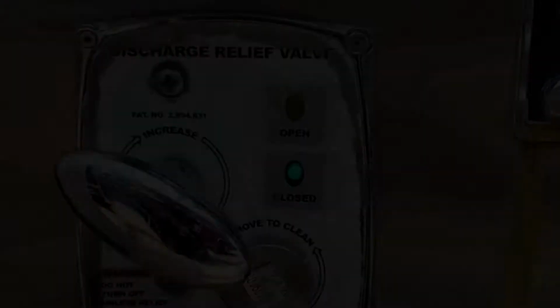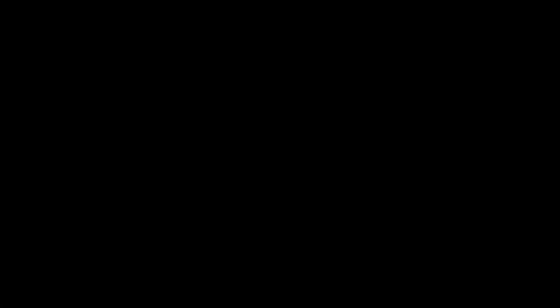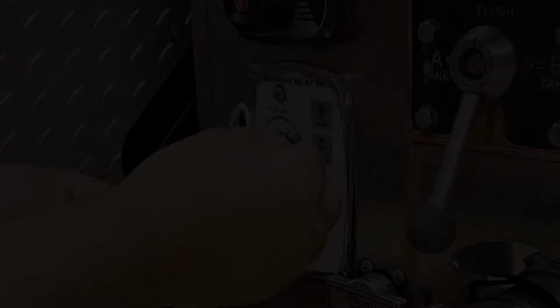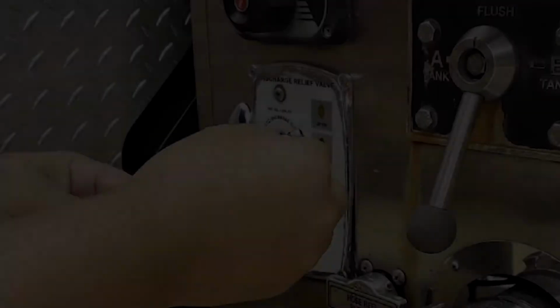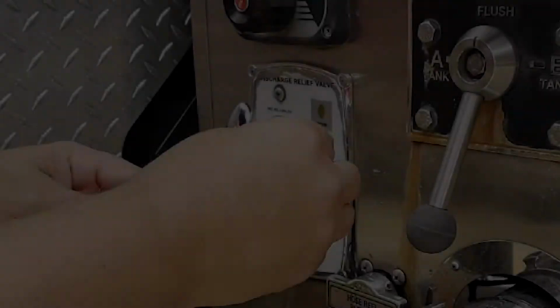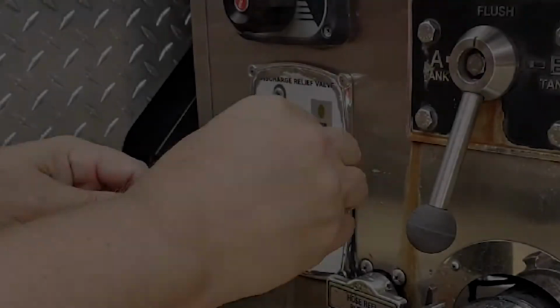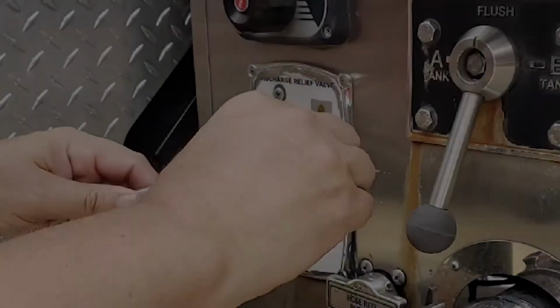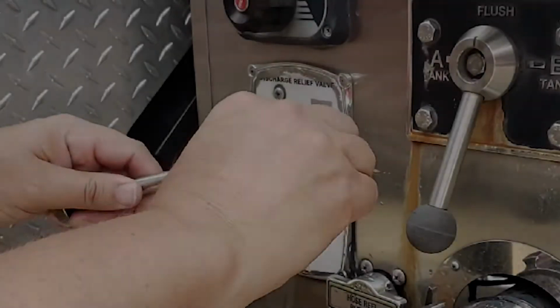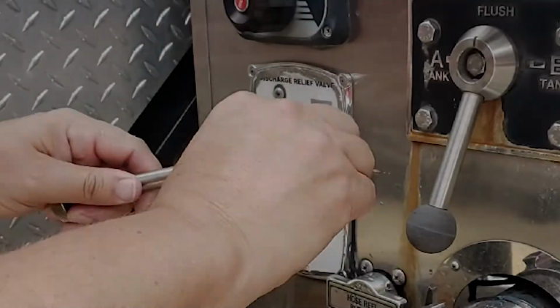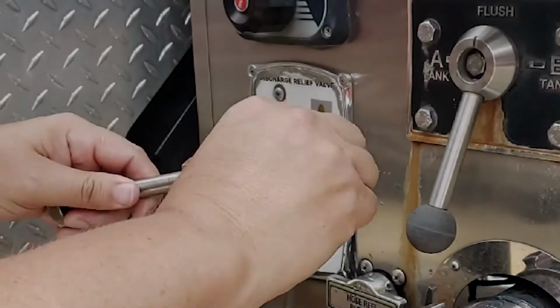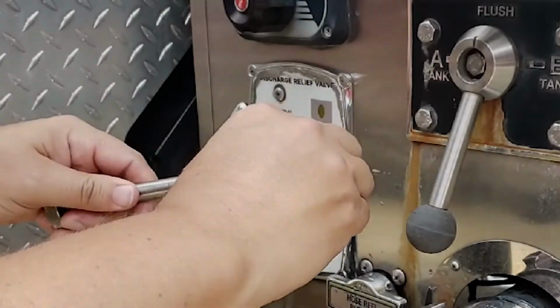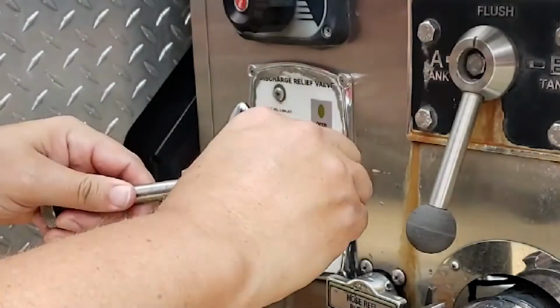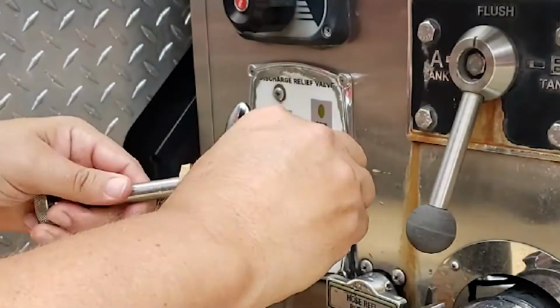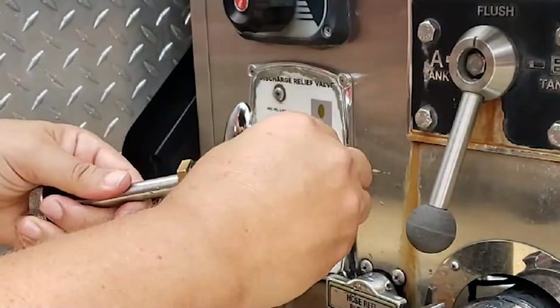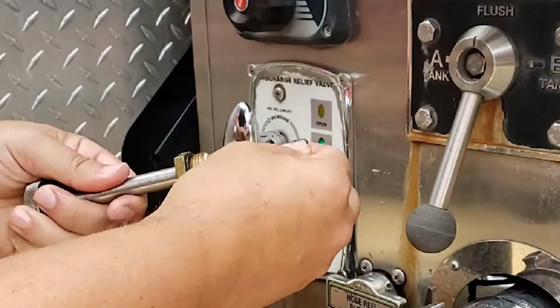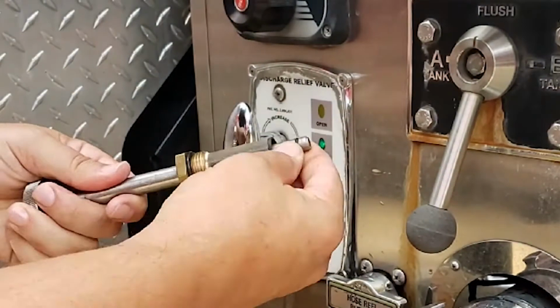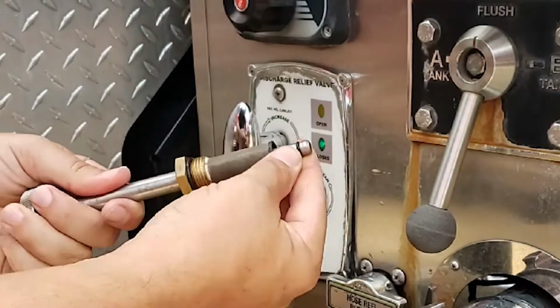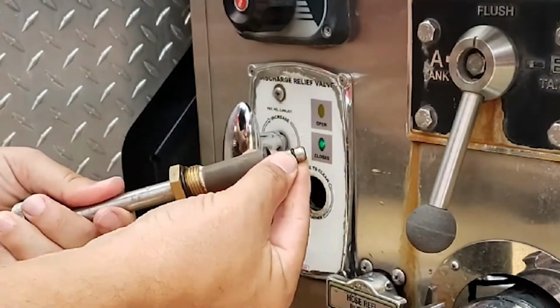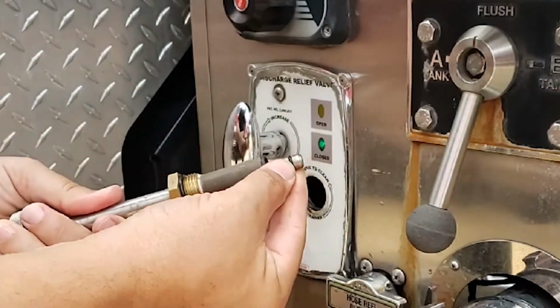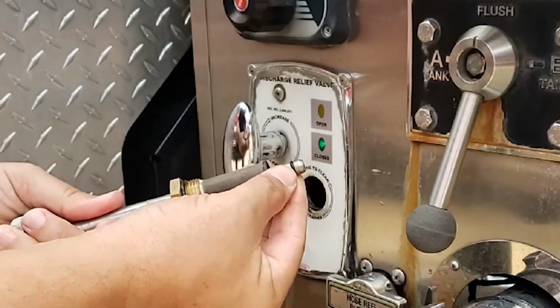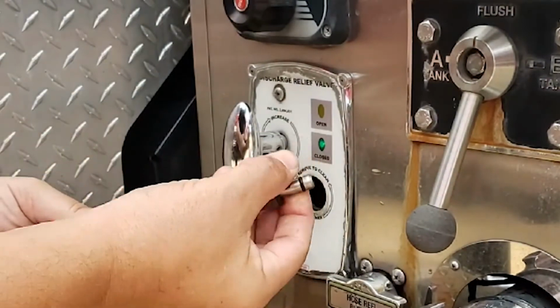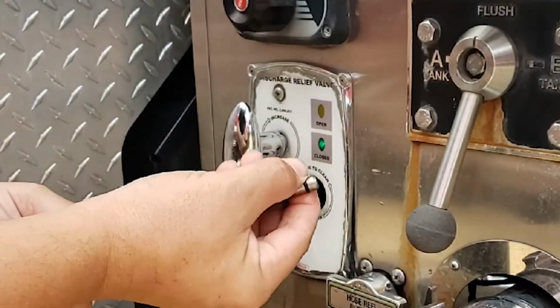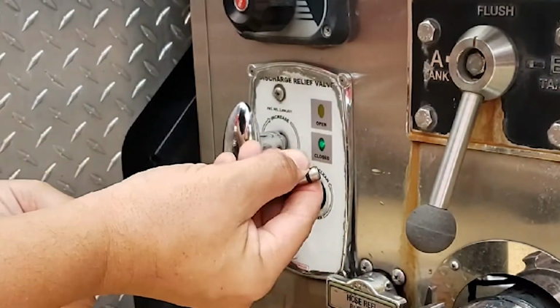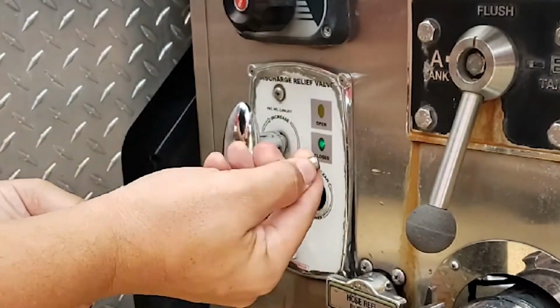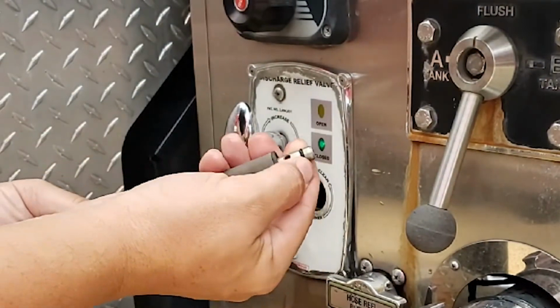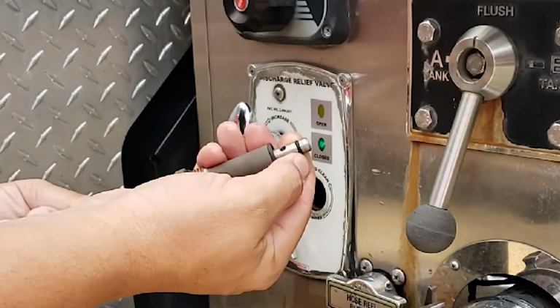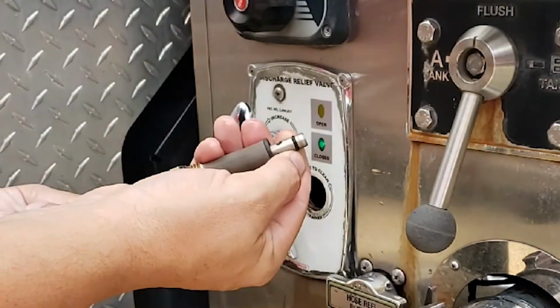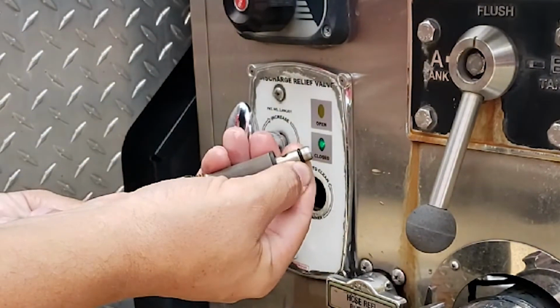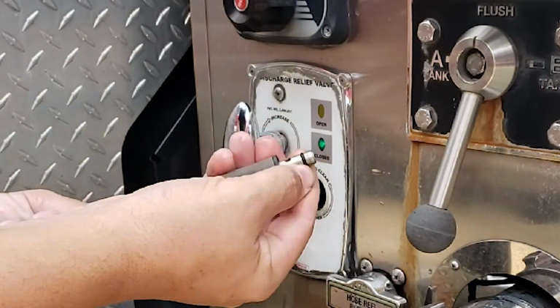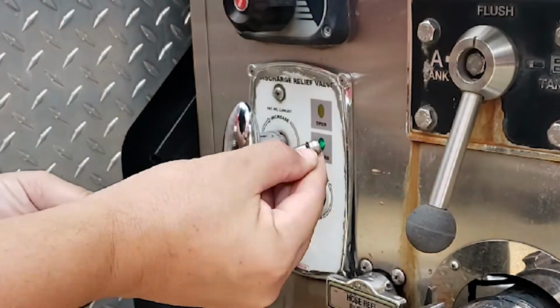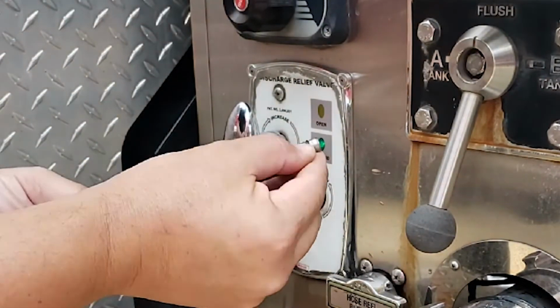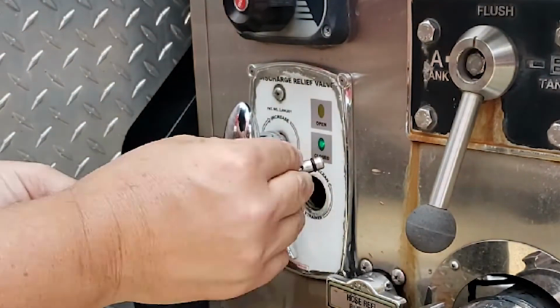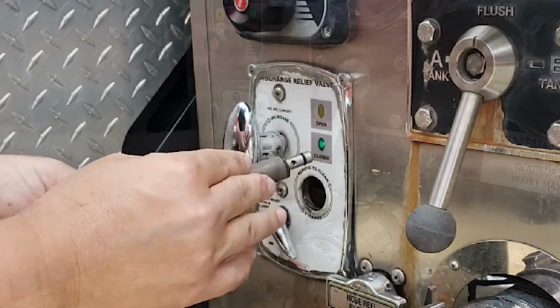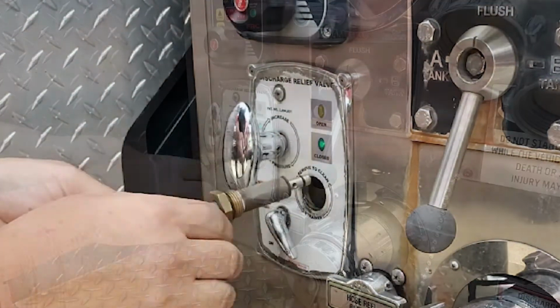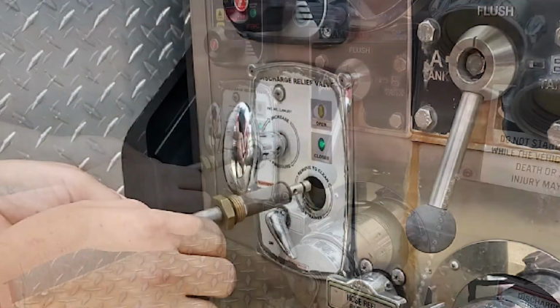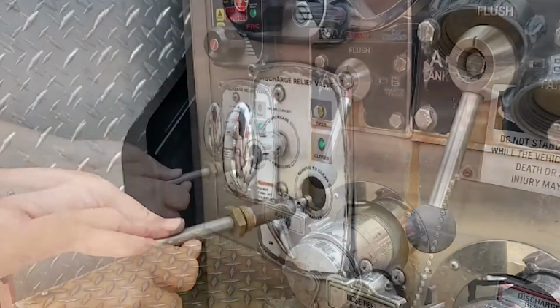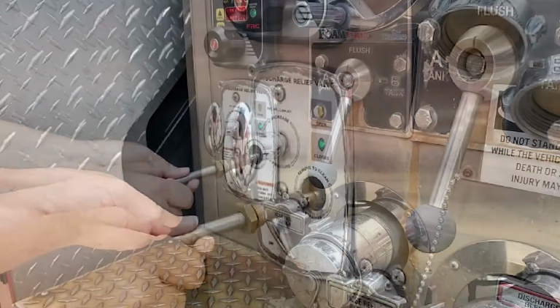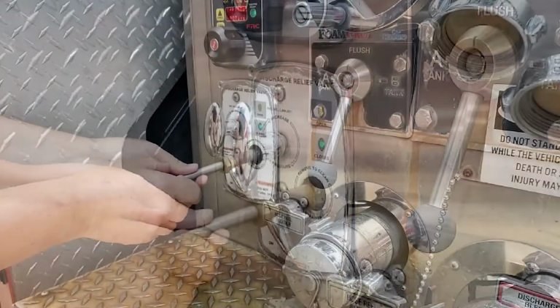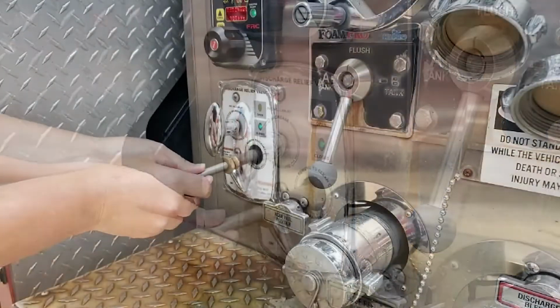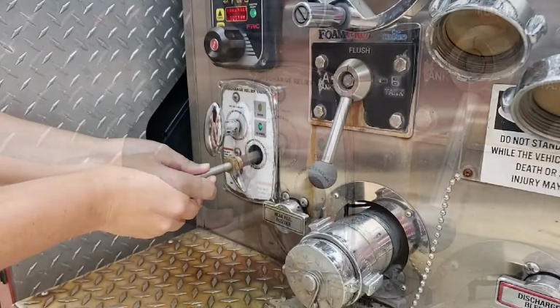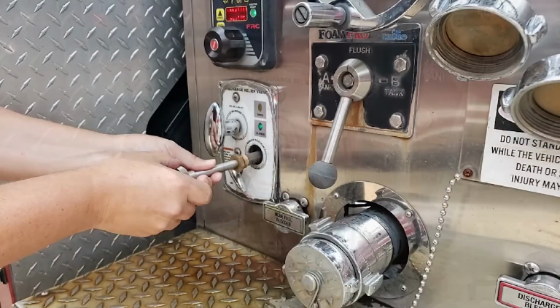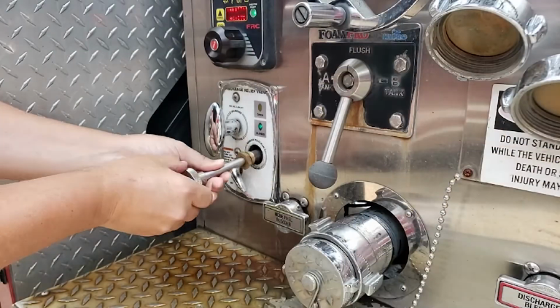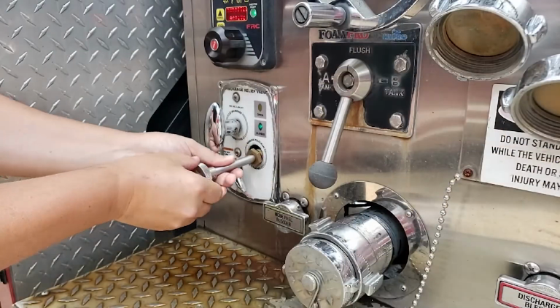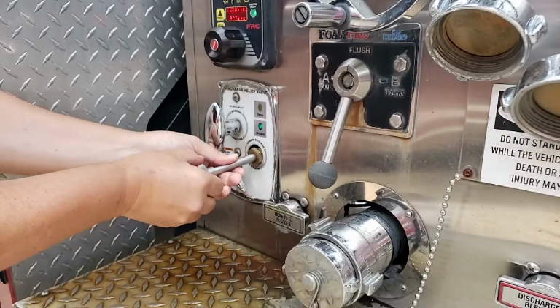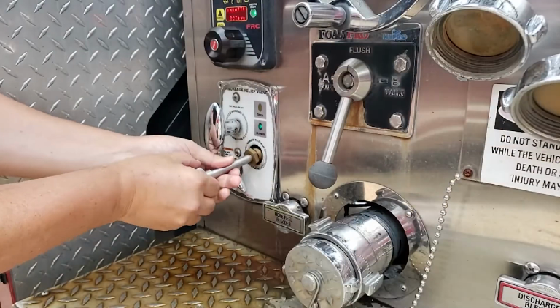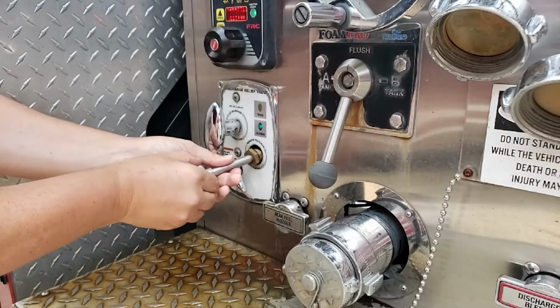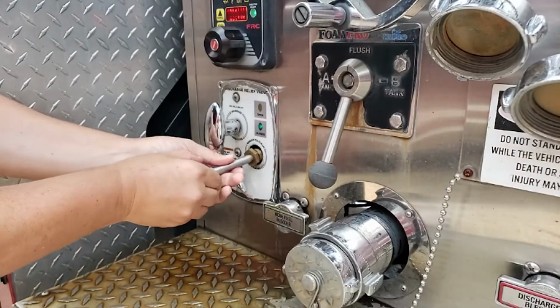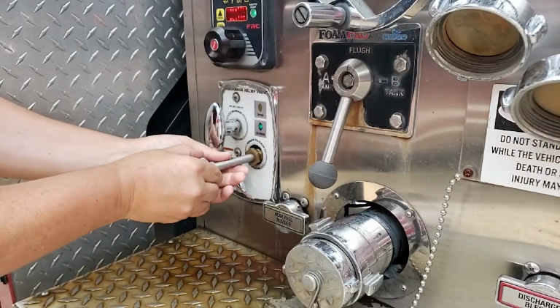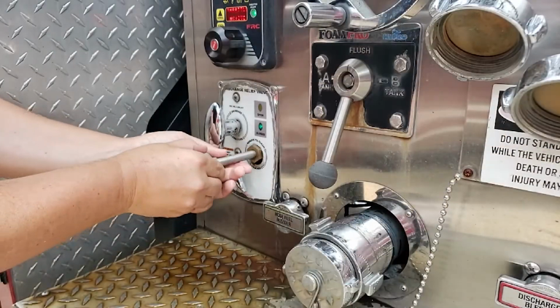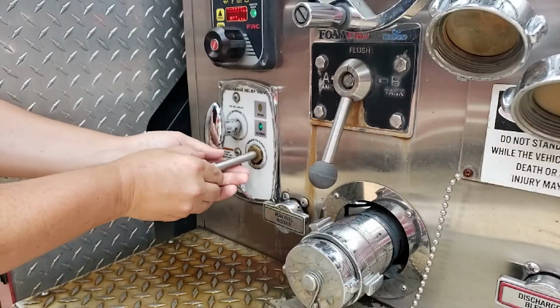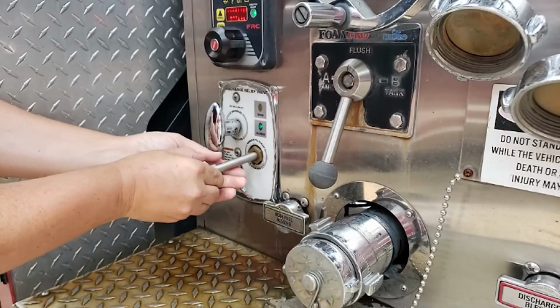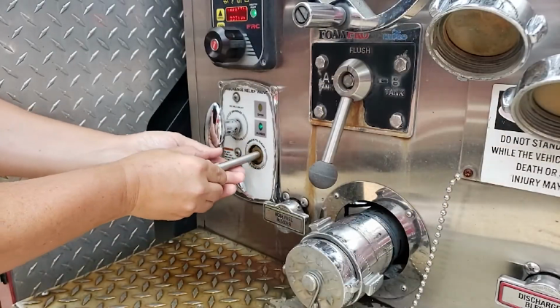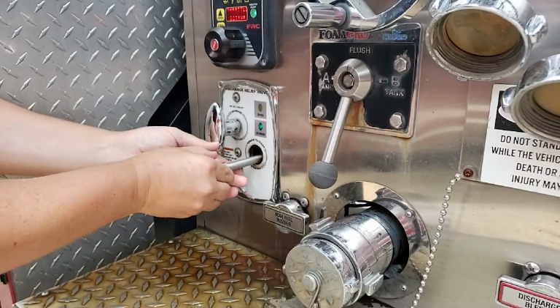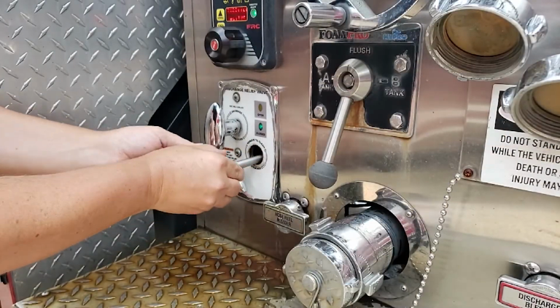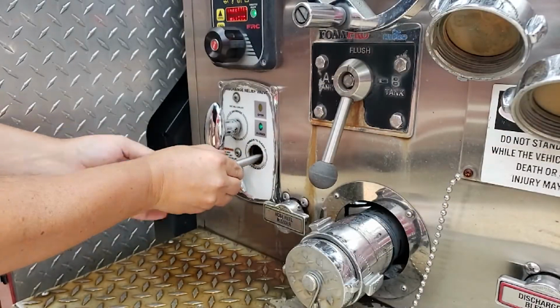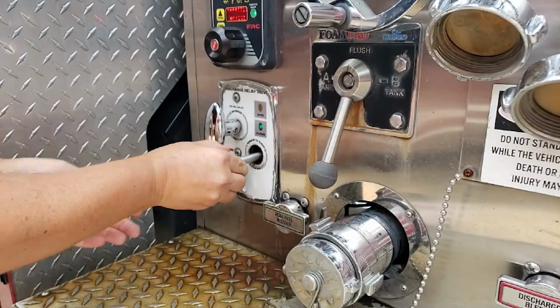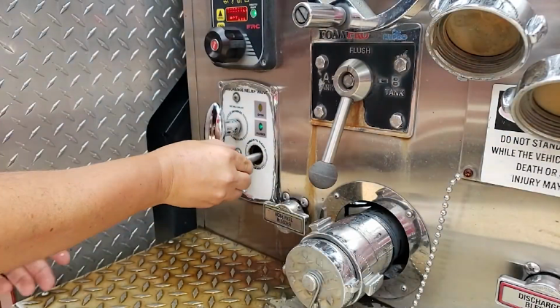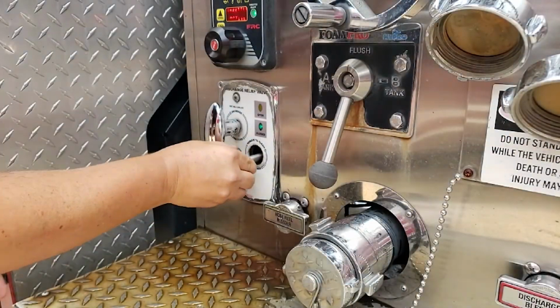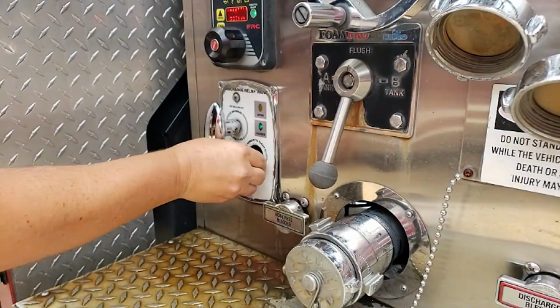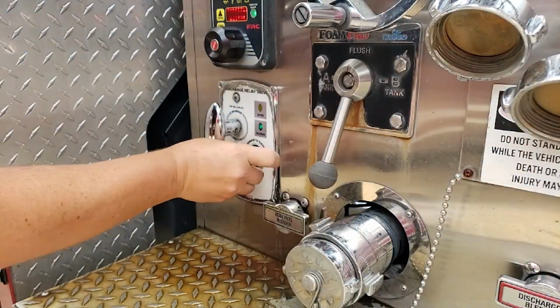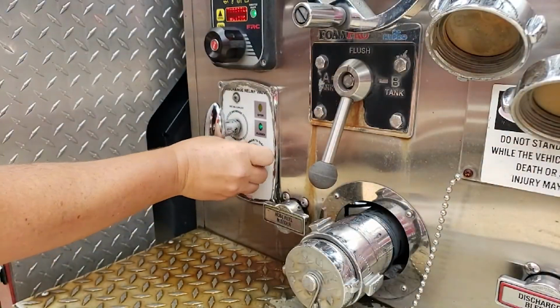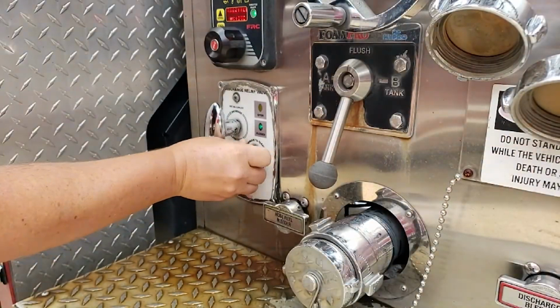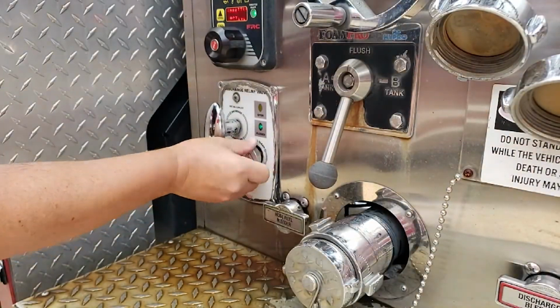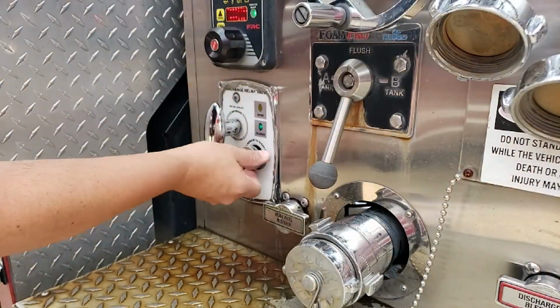Next, check the strainer O-rings and replace them if needed. Then replace the strainer assembly hand tight.